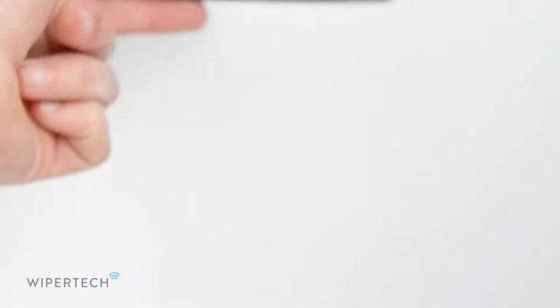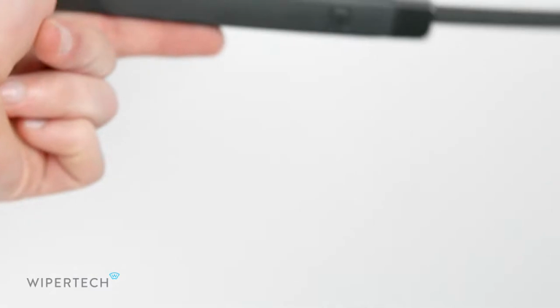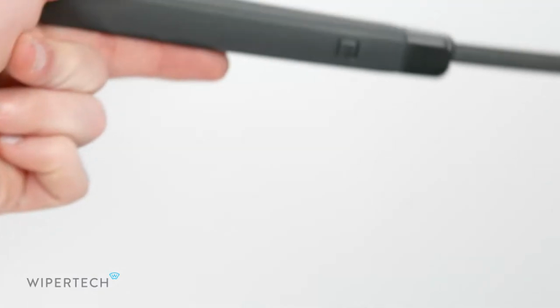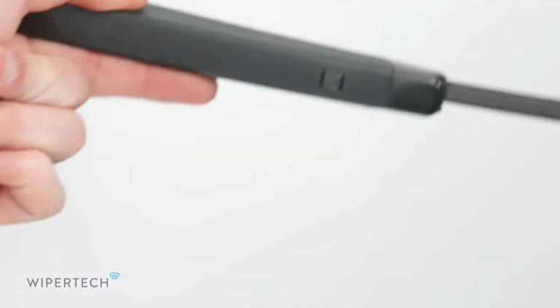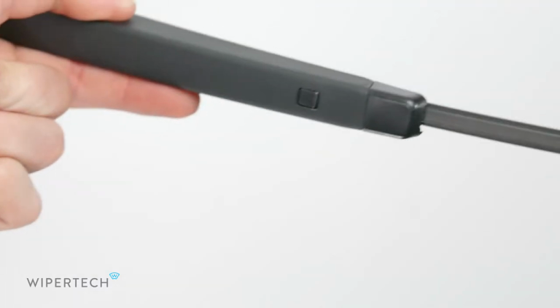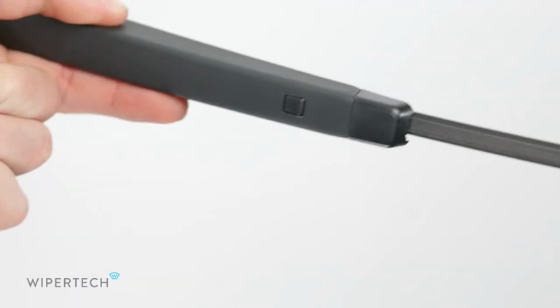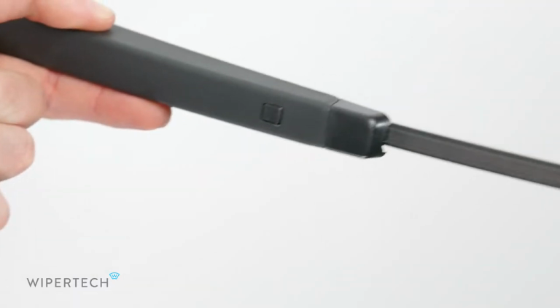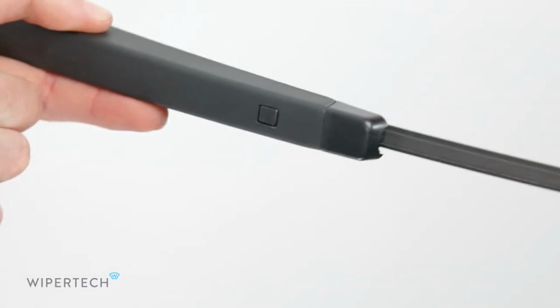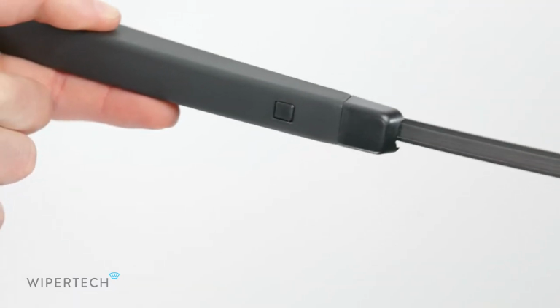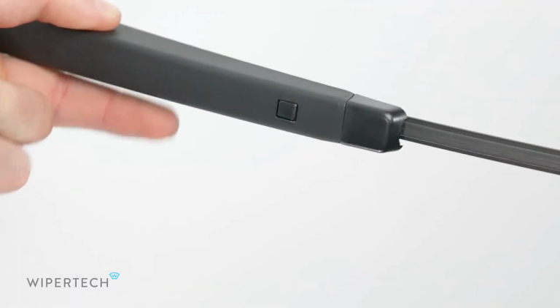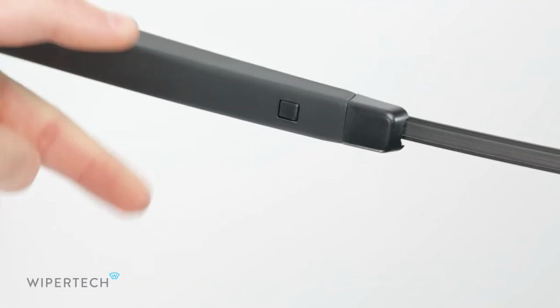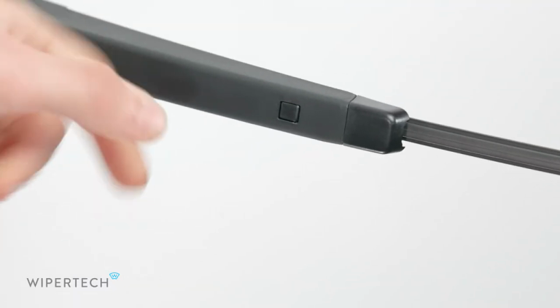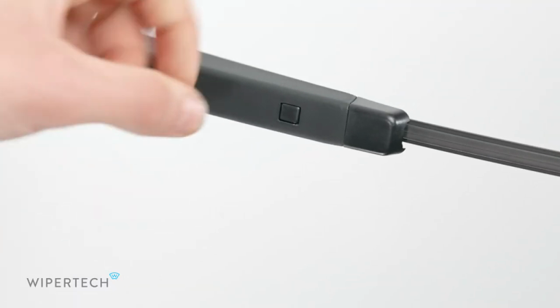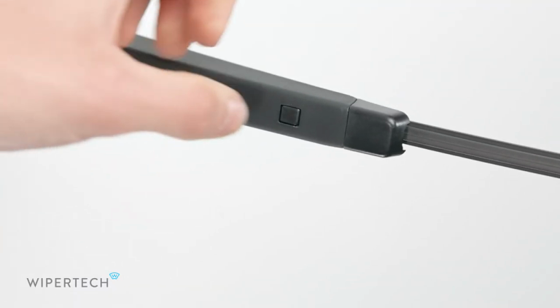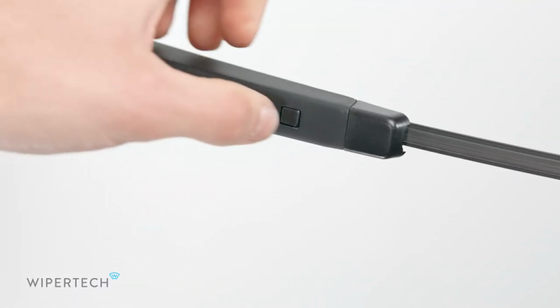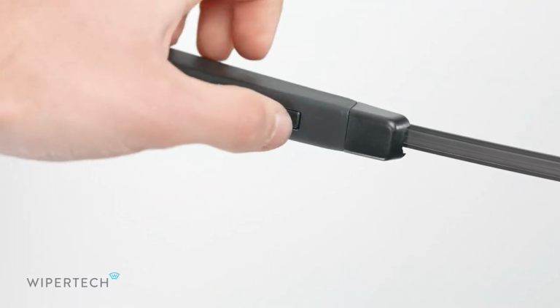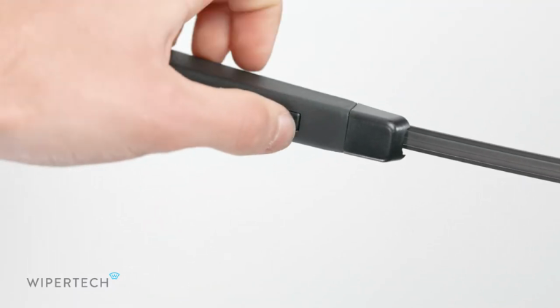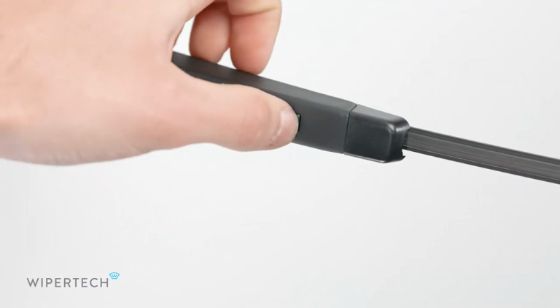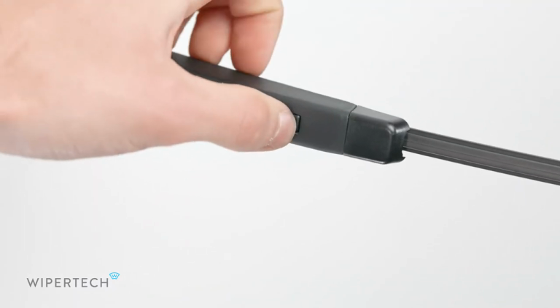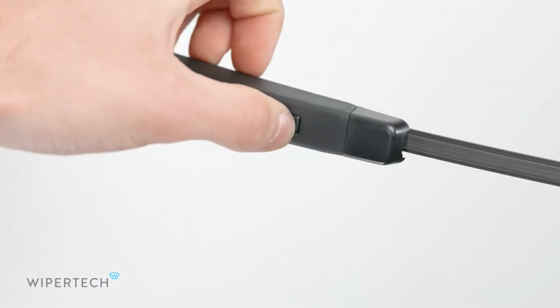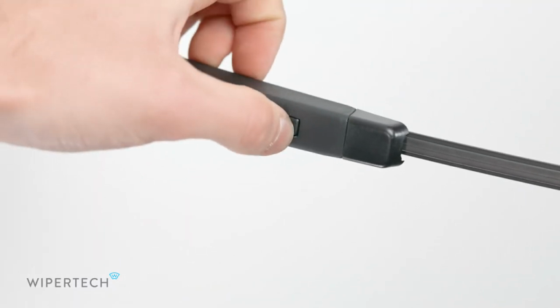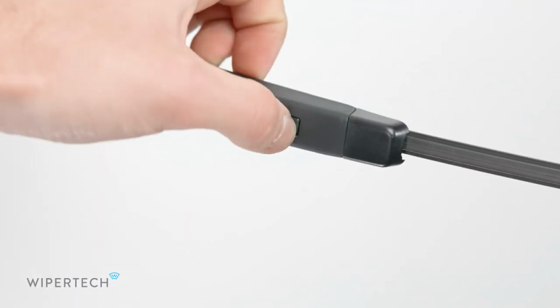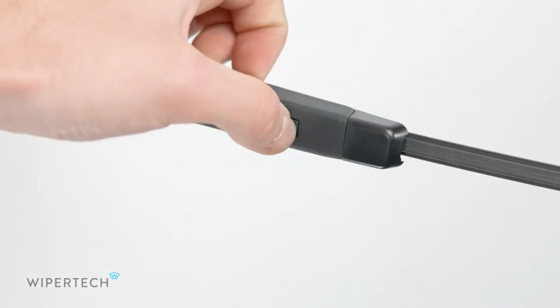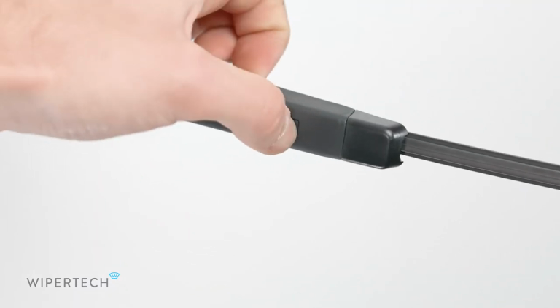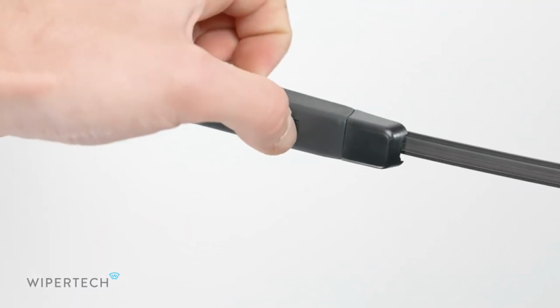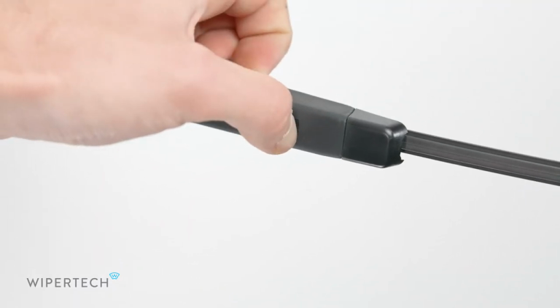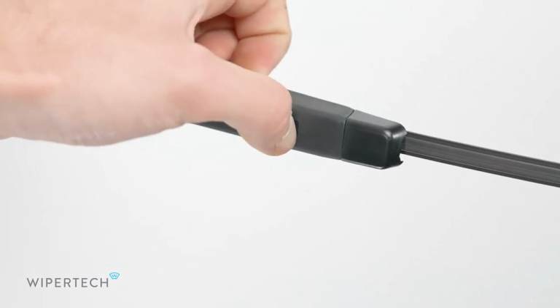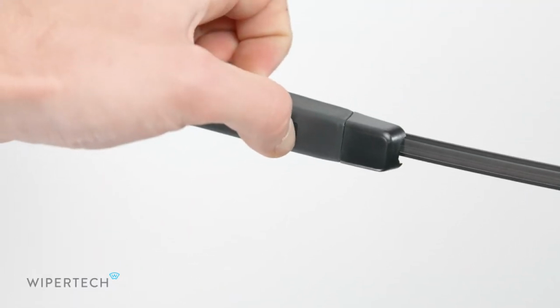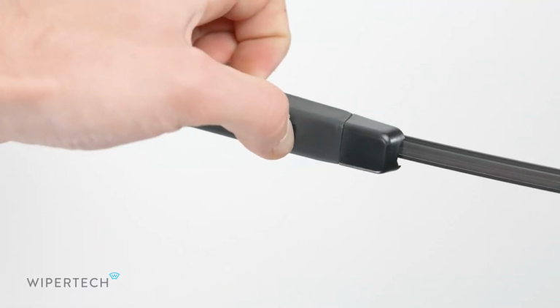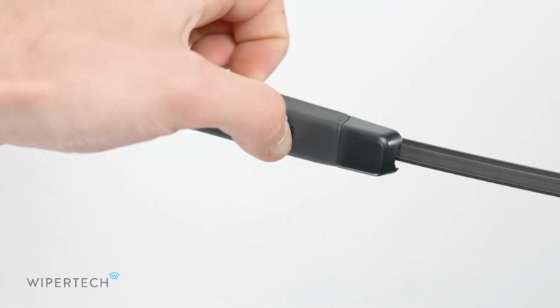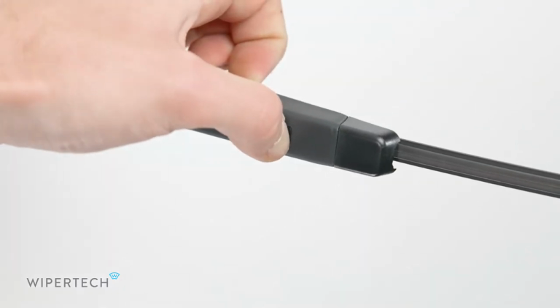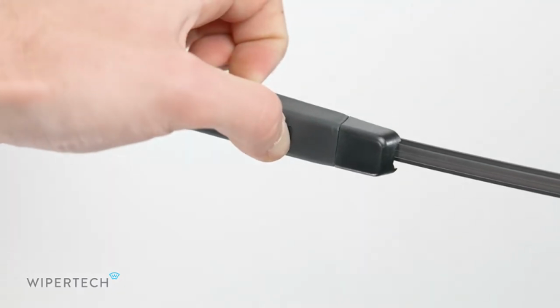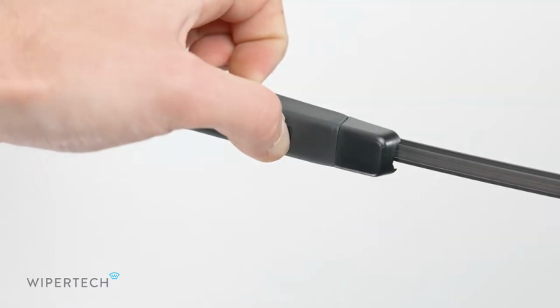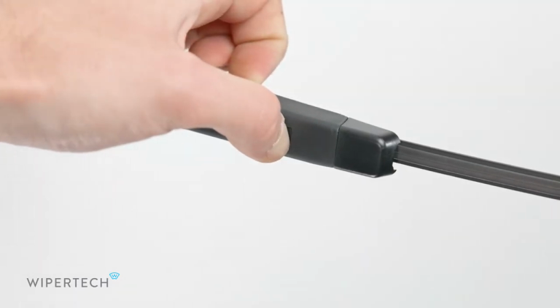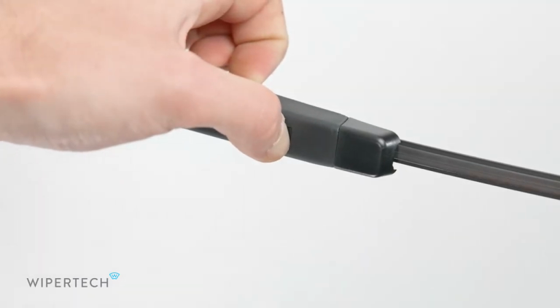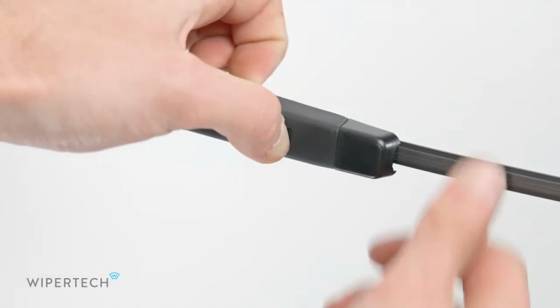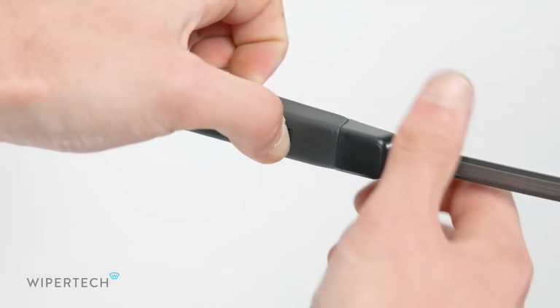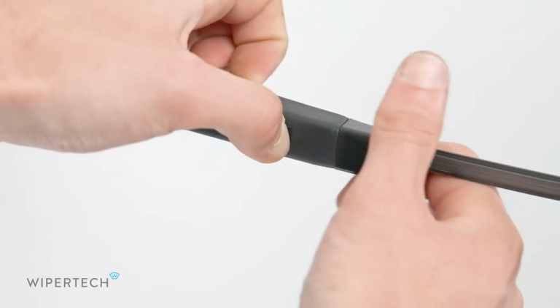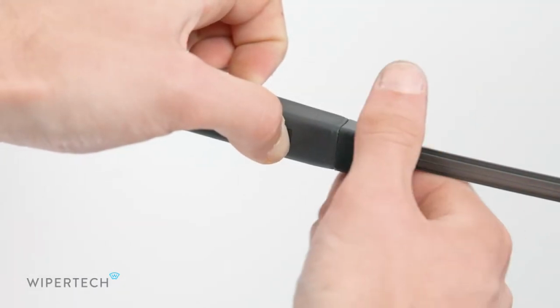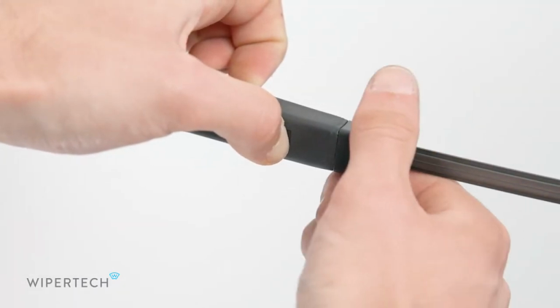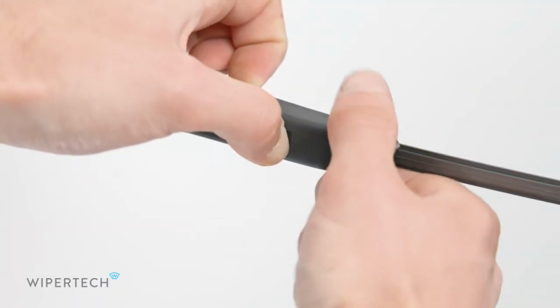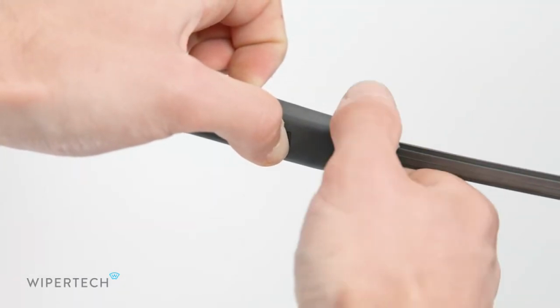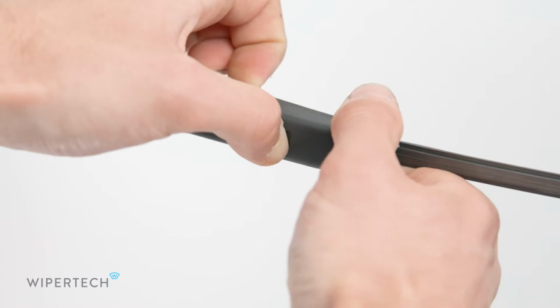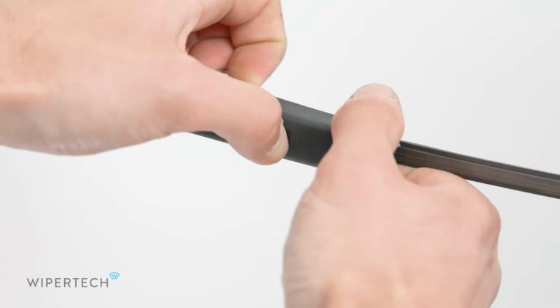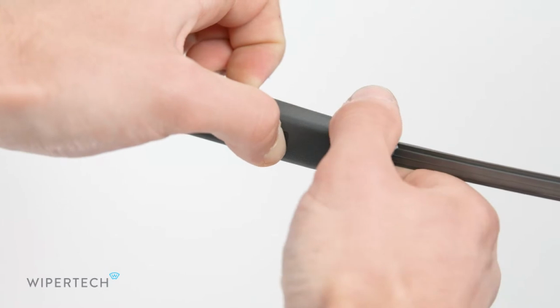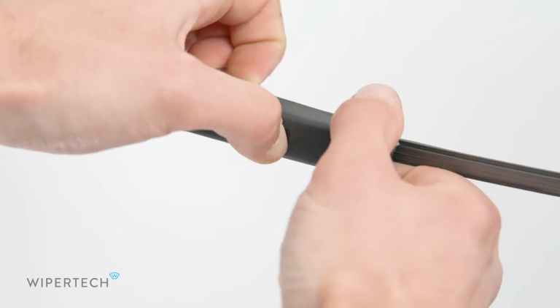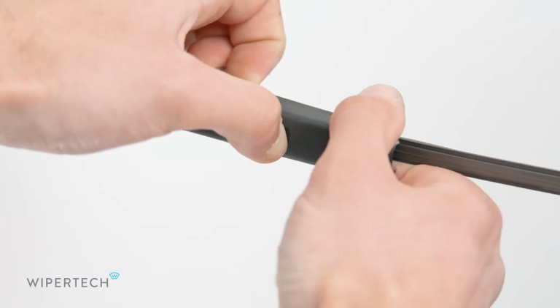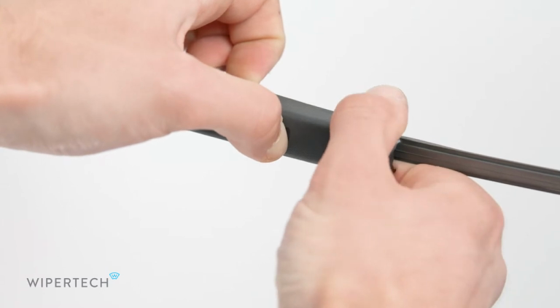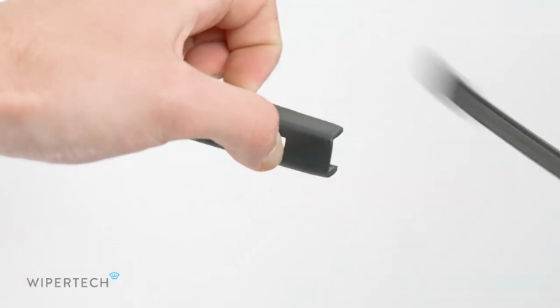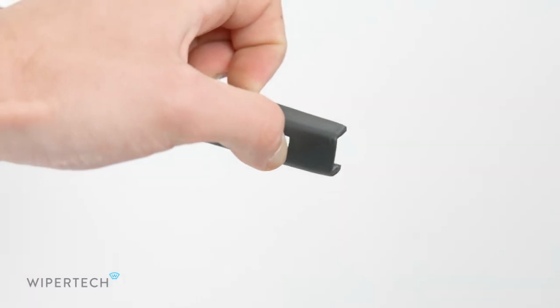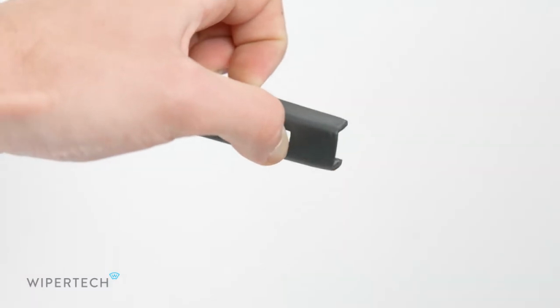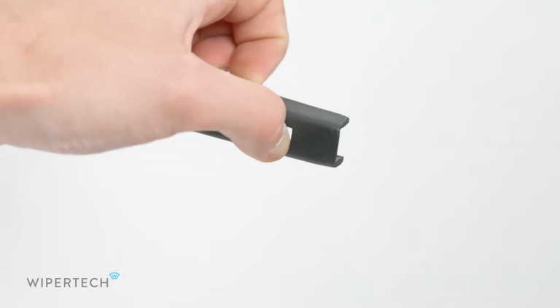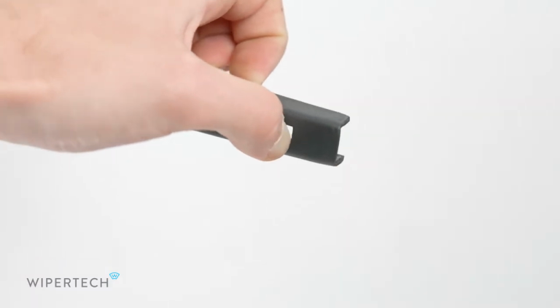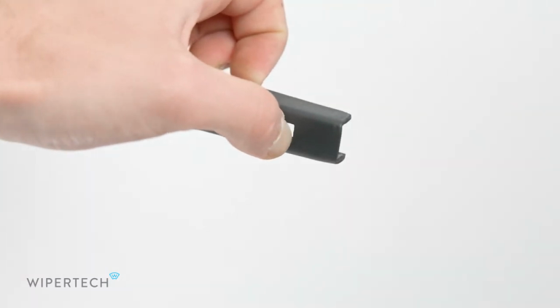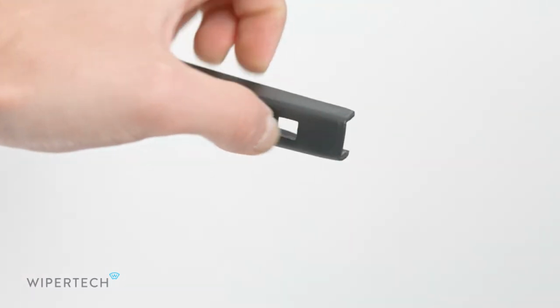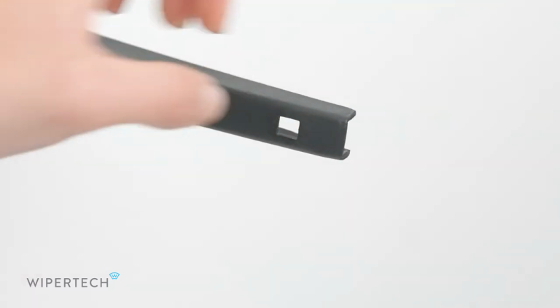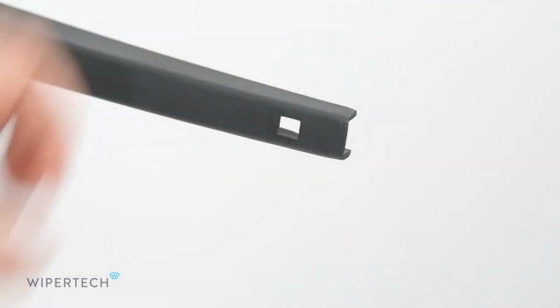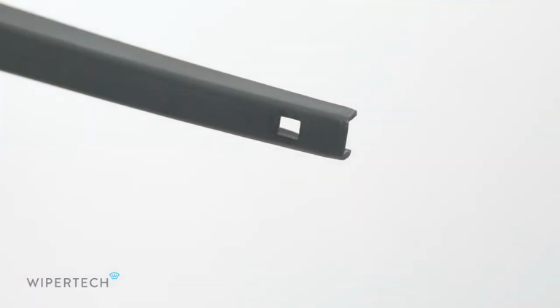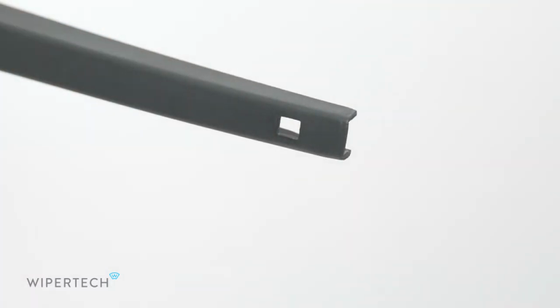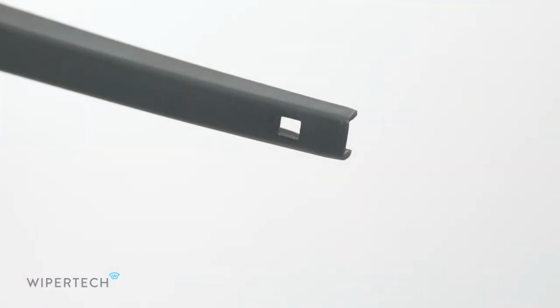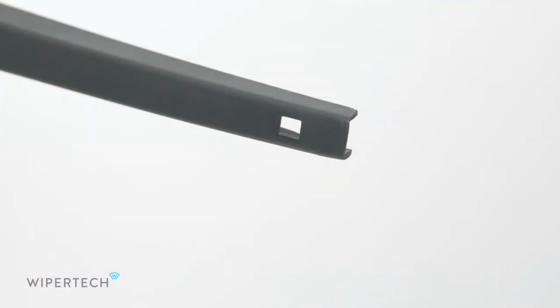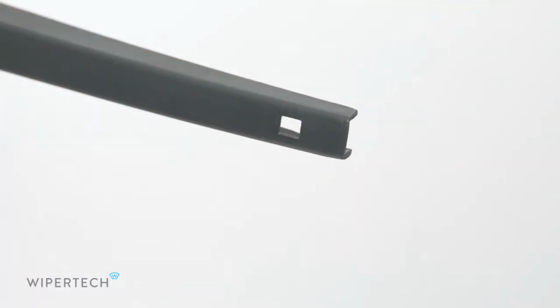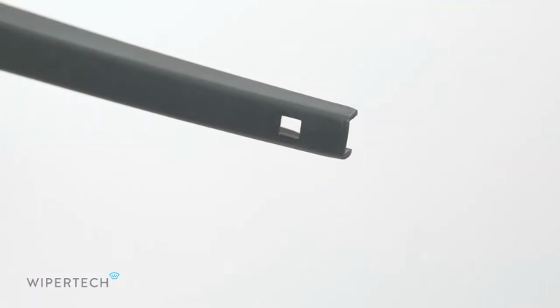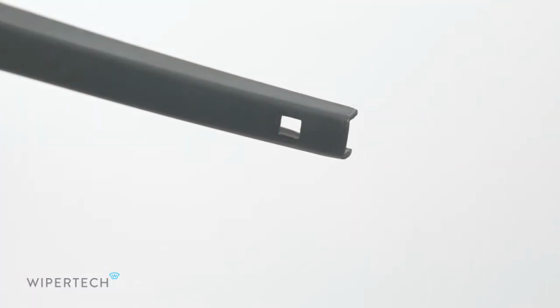Lift the wiper arm up as far as it will go. To remove your current wiper, push the button down and slide the wiper away from the arm.